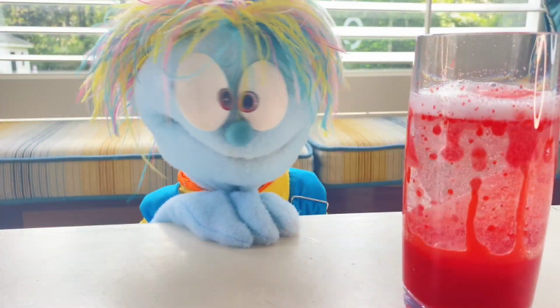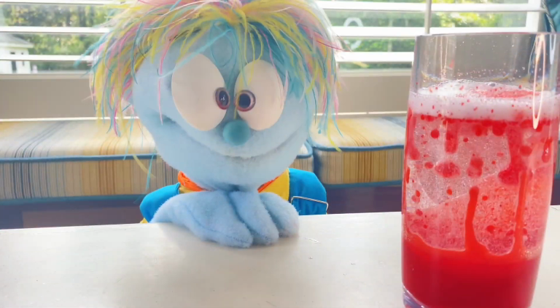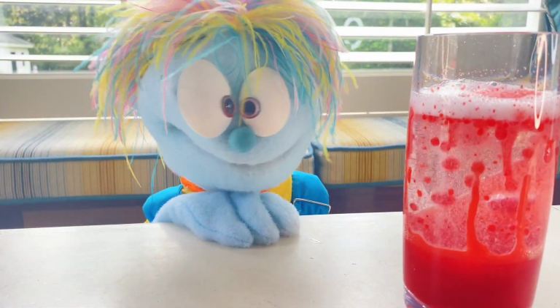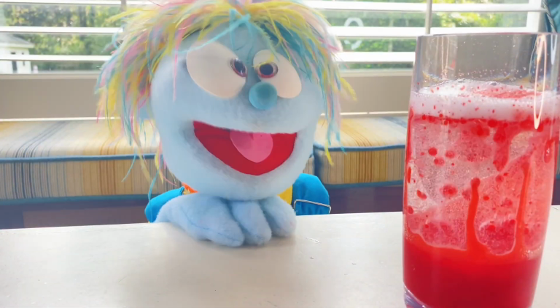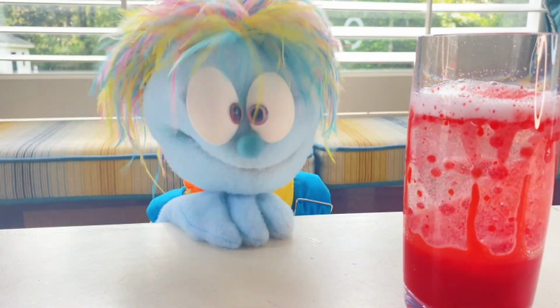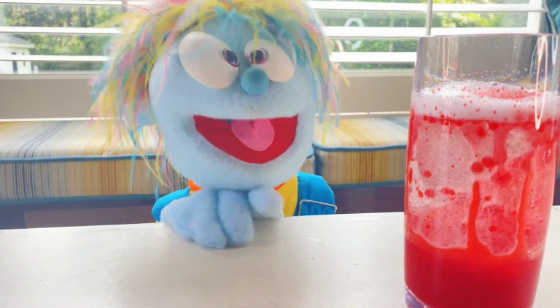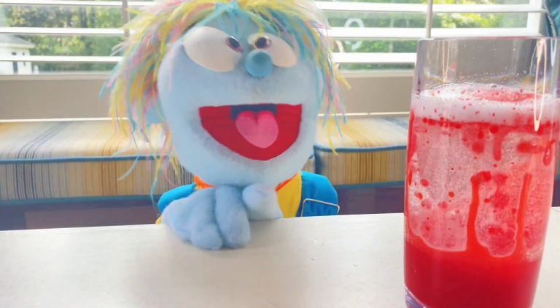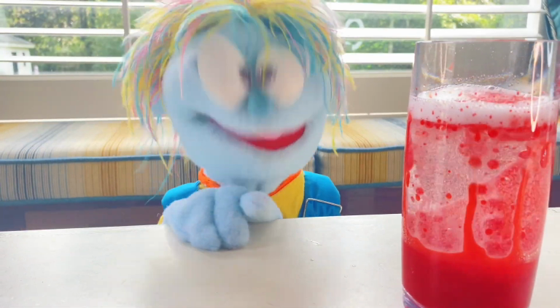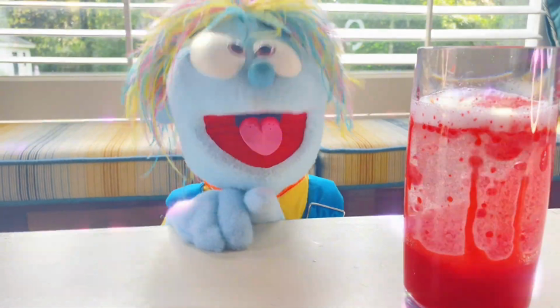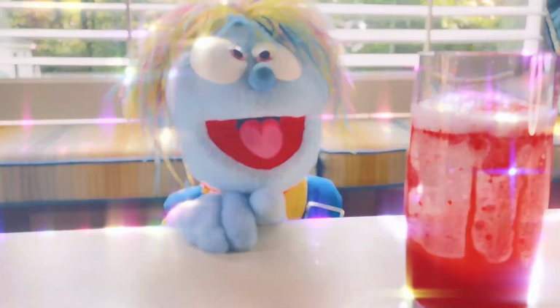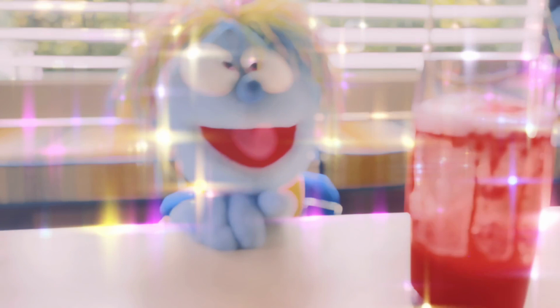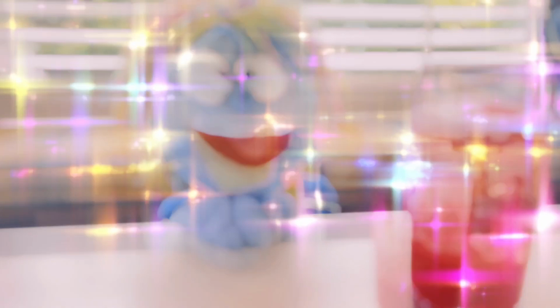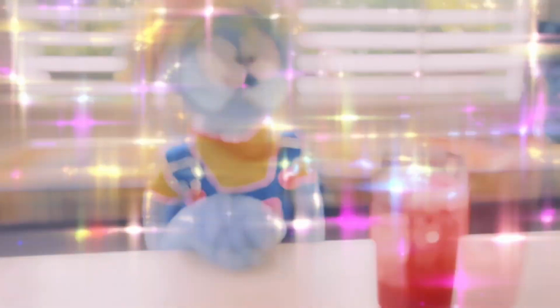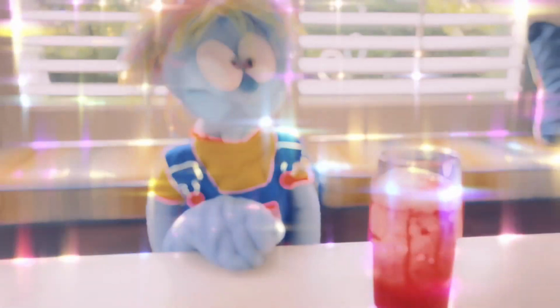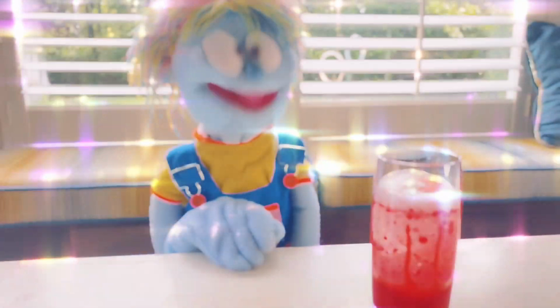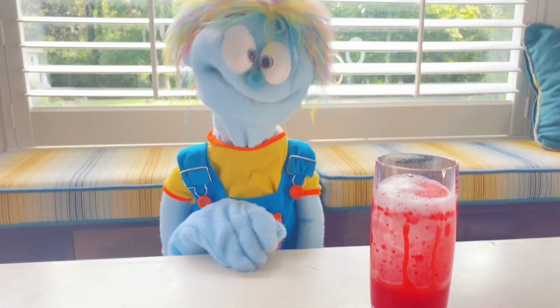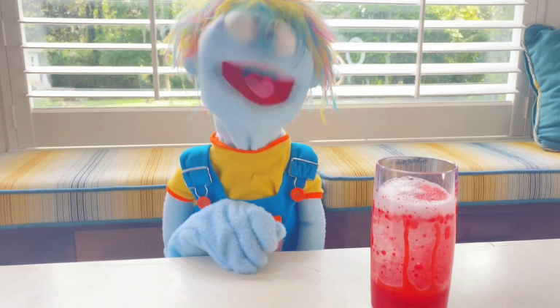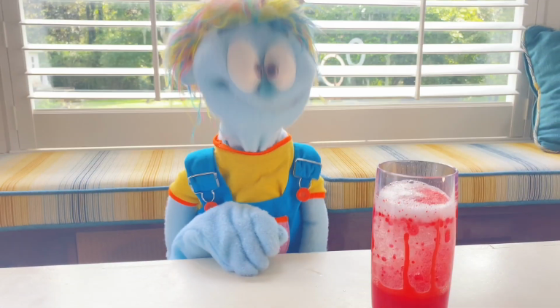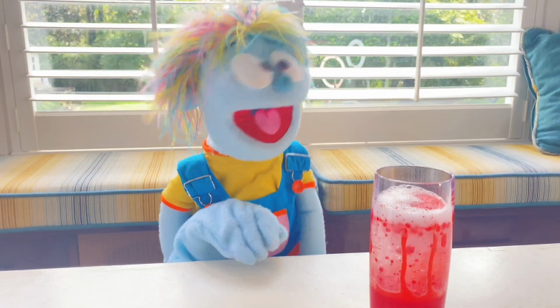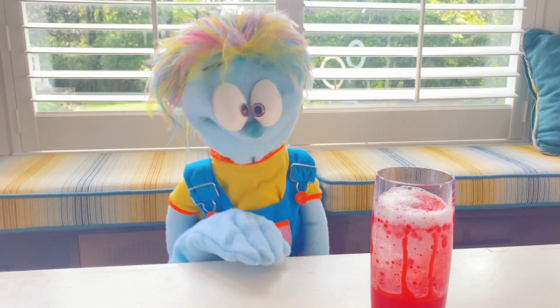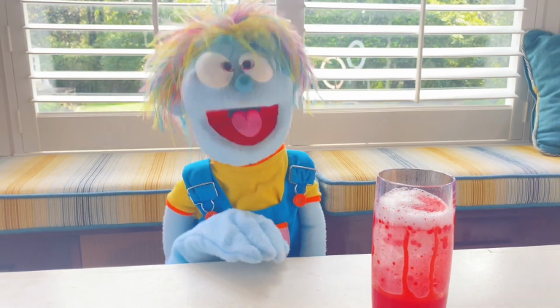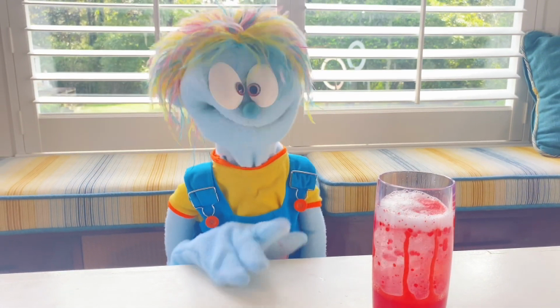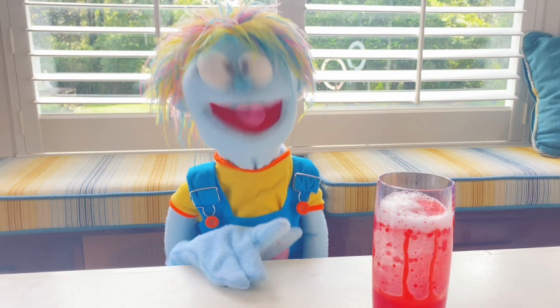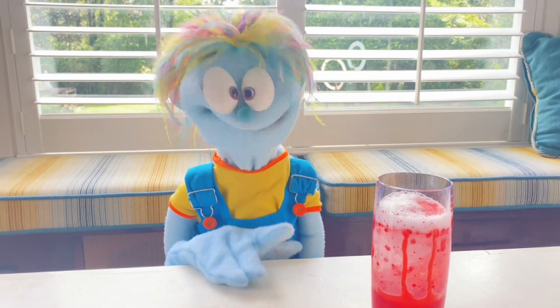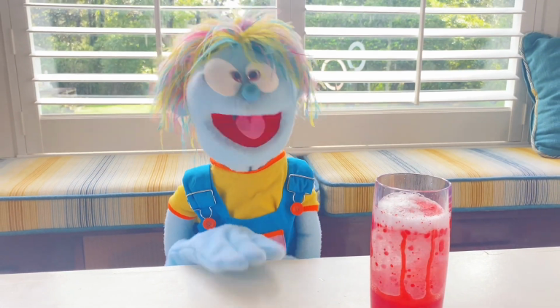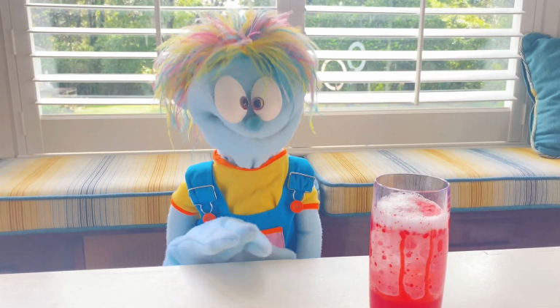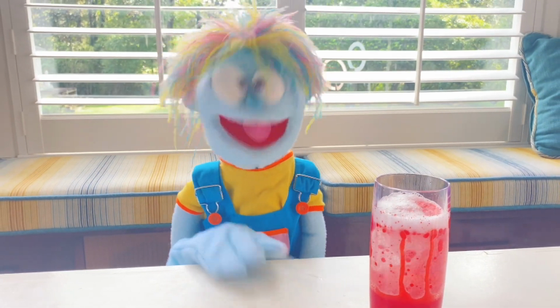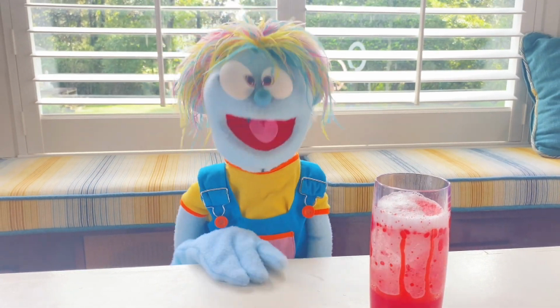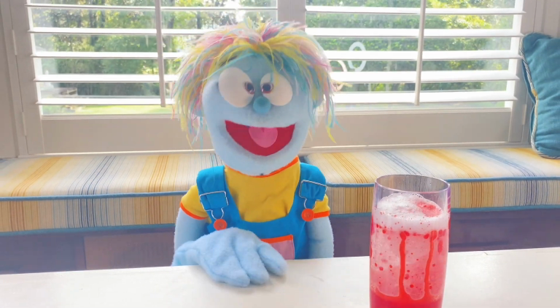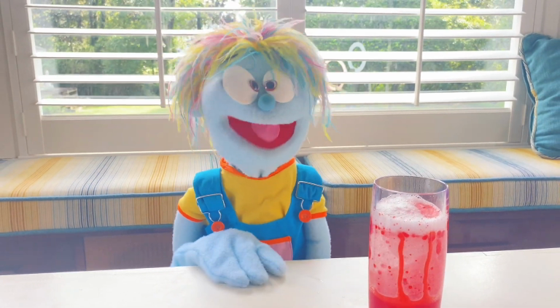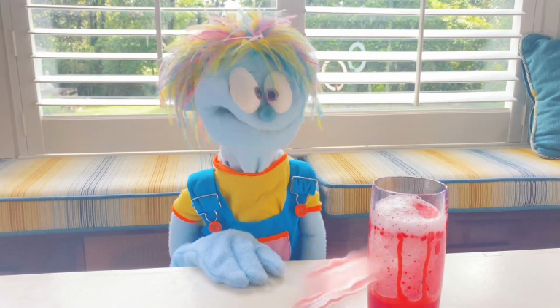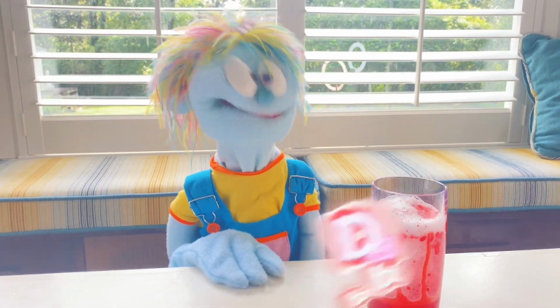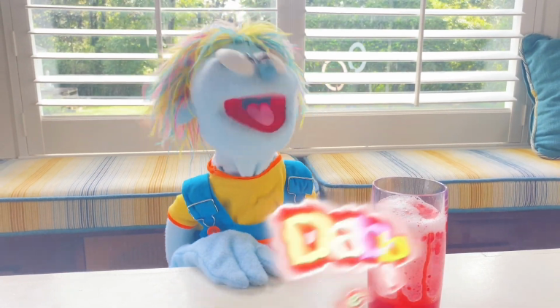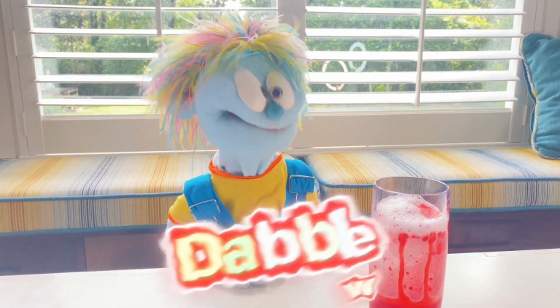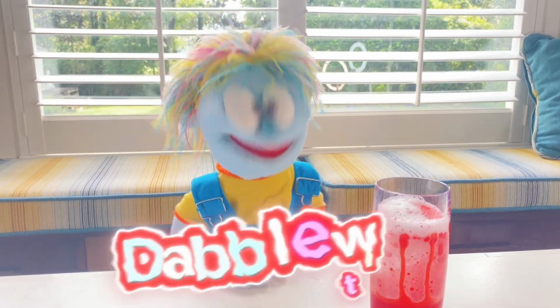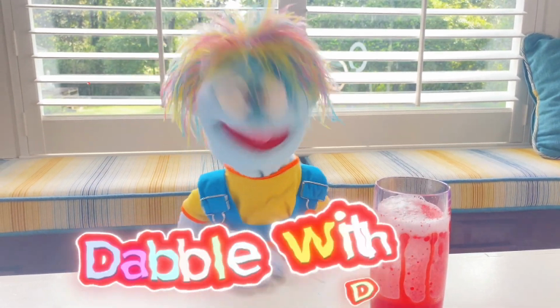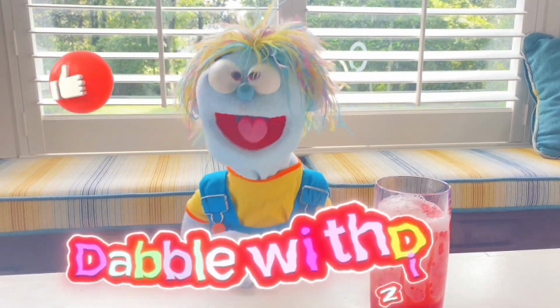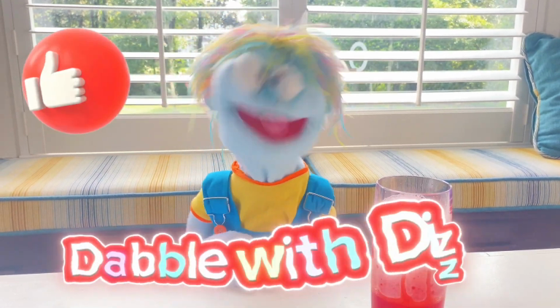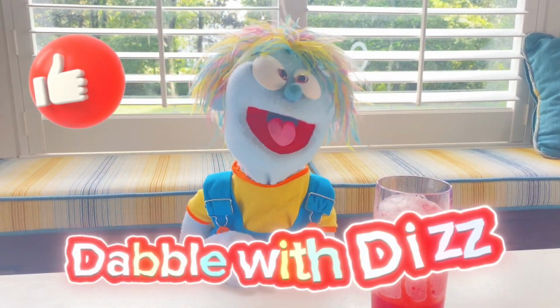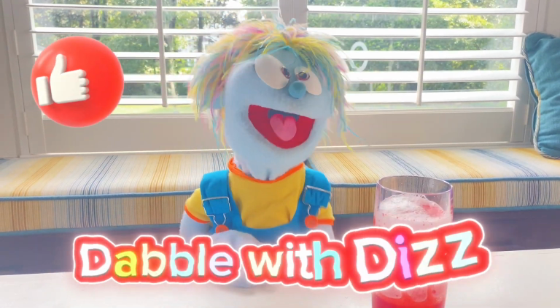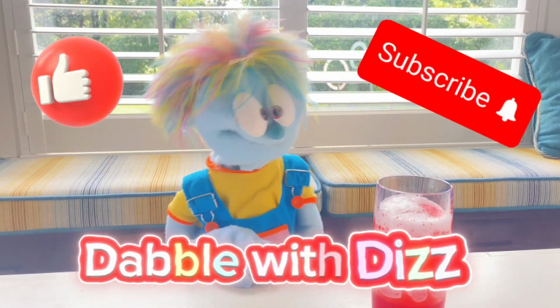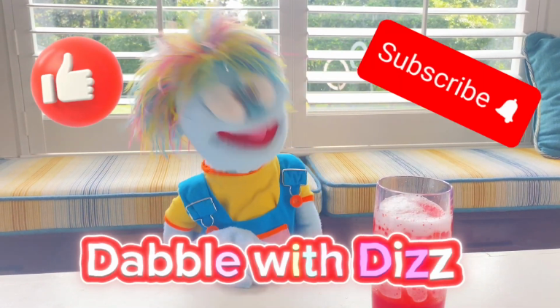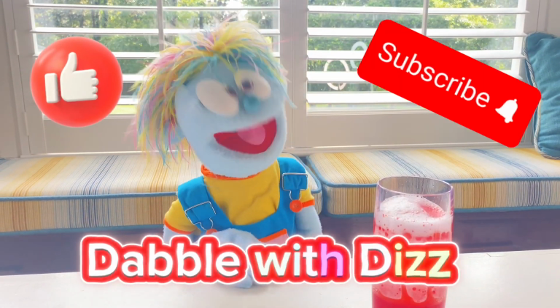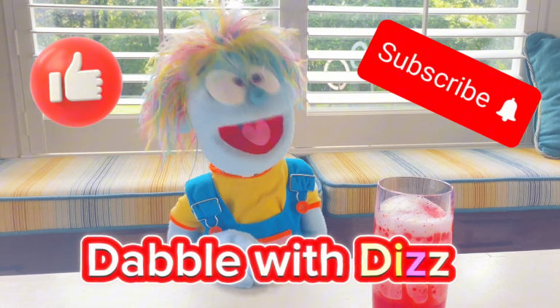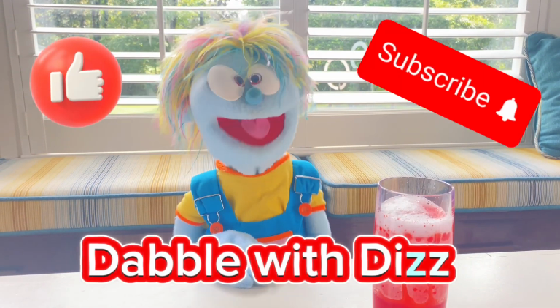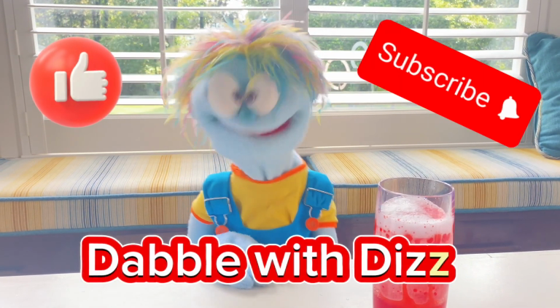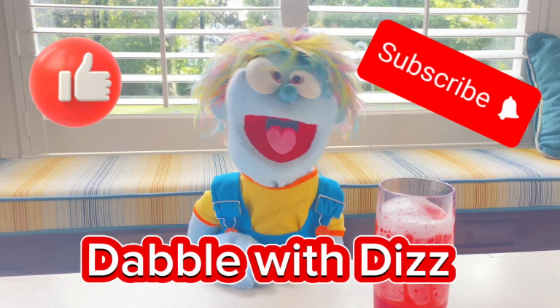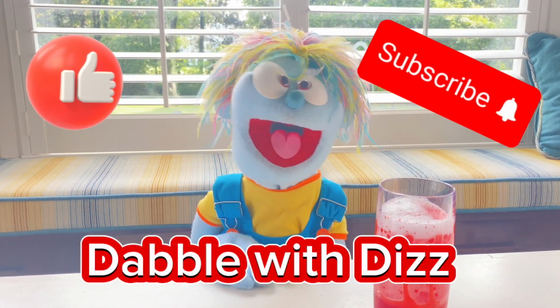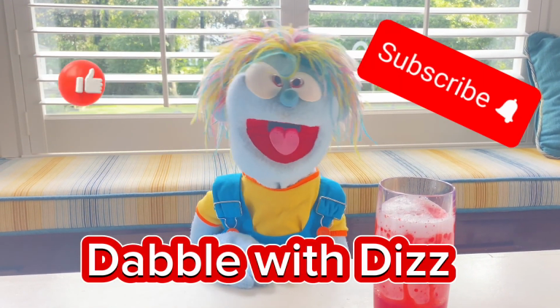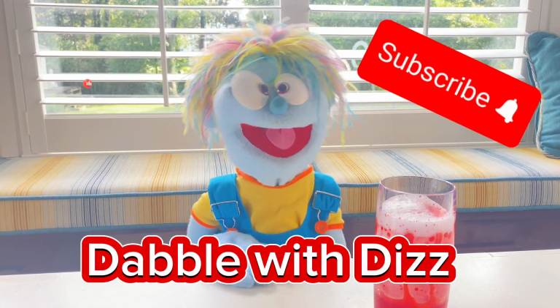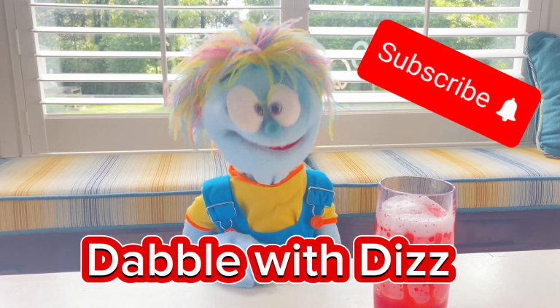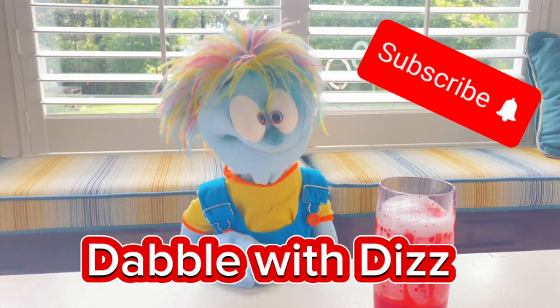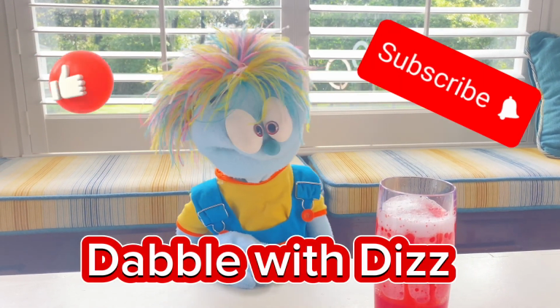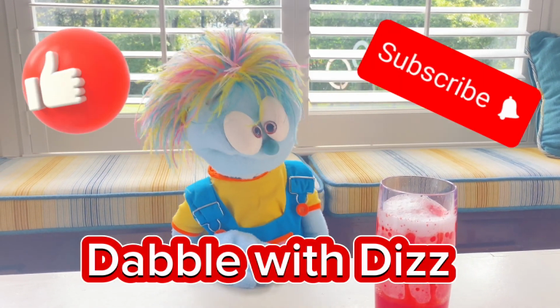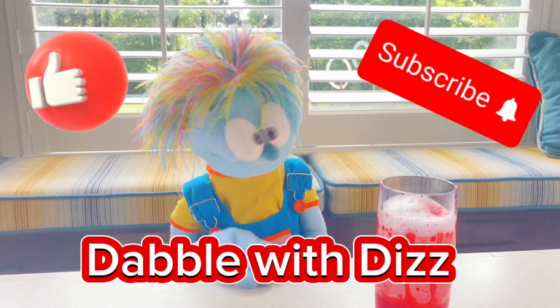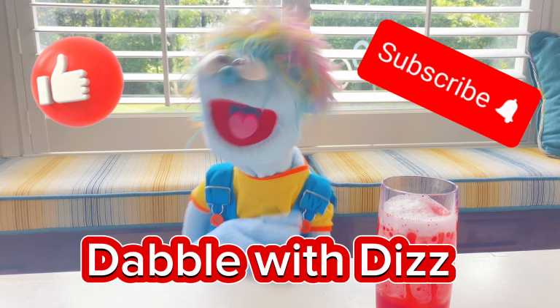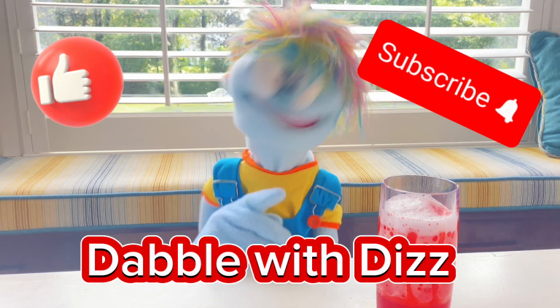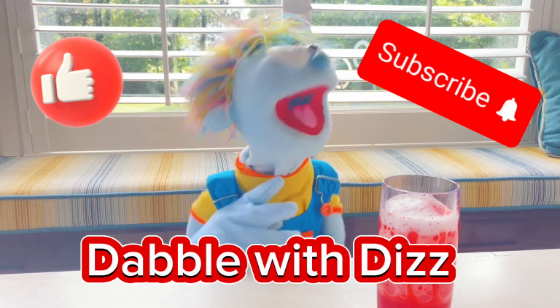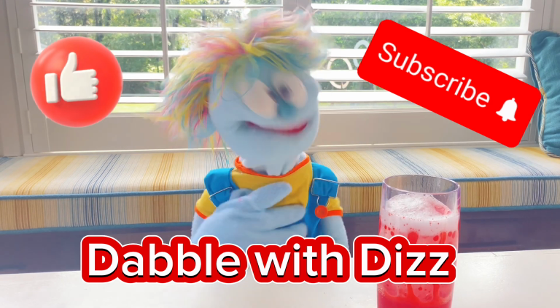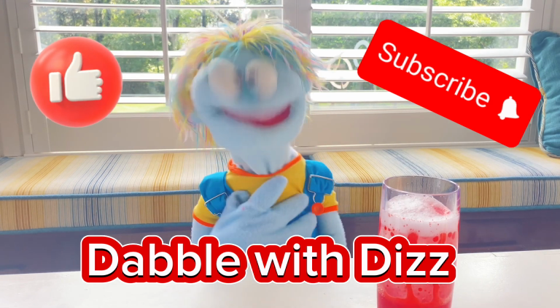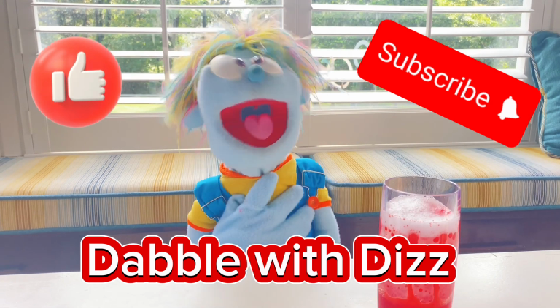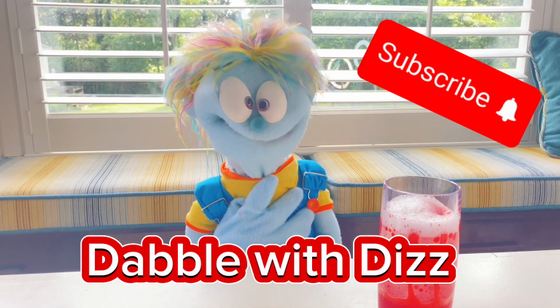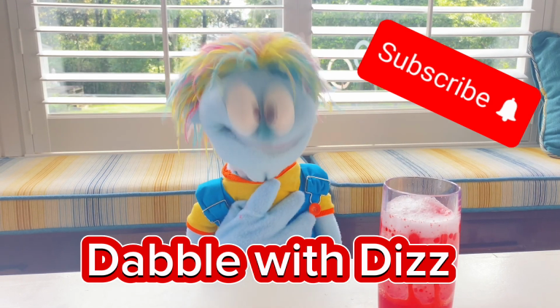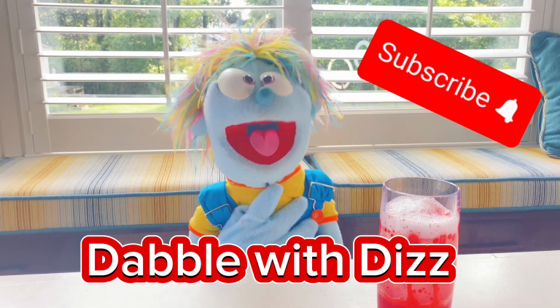Now you try! And if you want more Dabble with Diz, remember to like and subscribe!